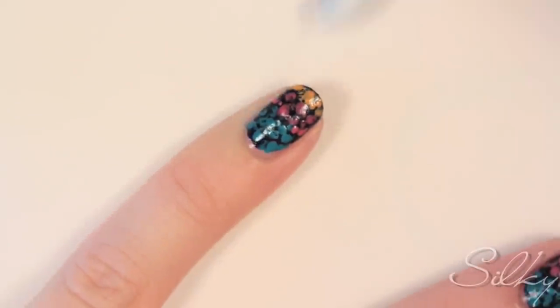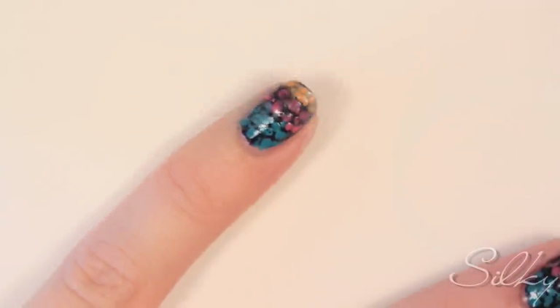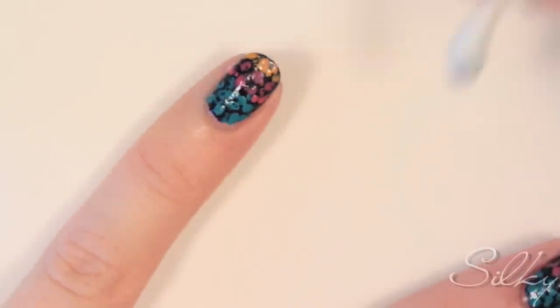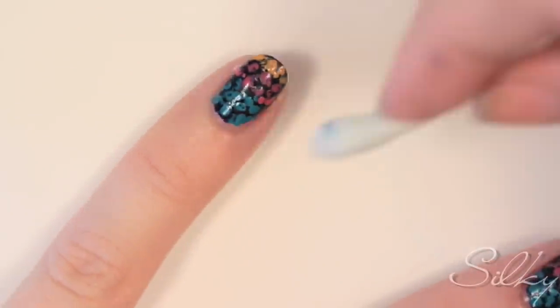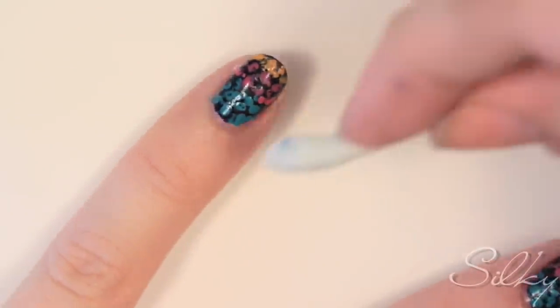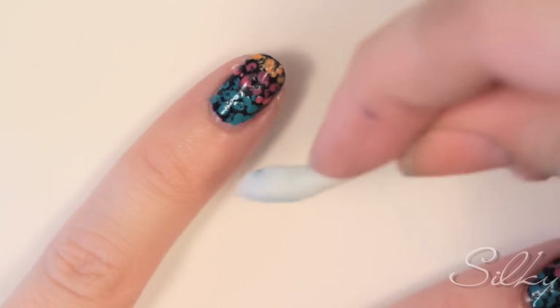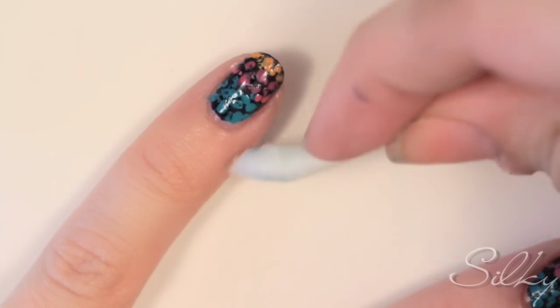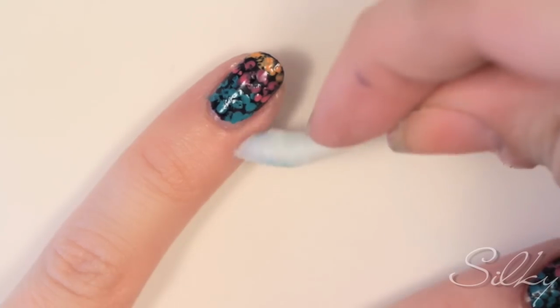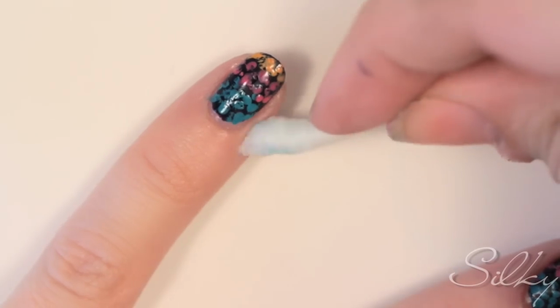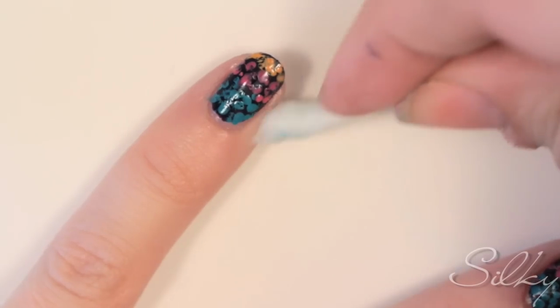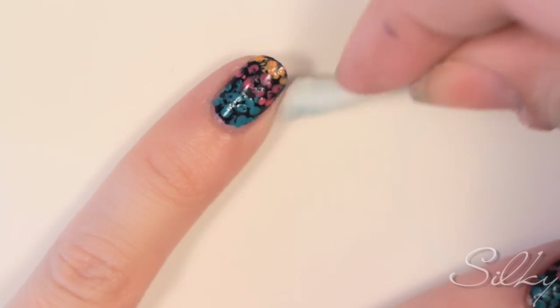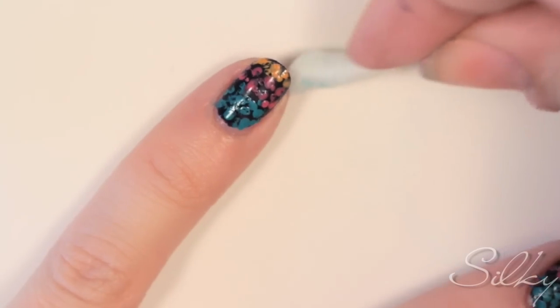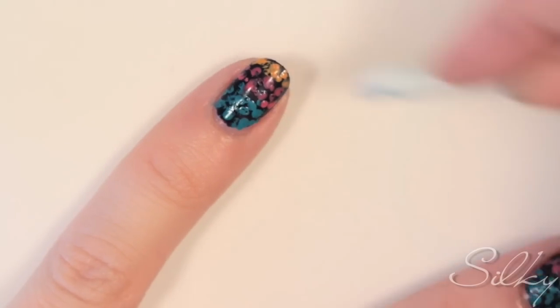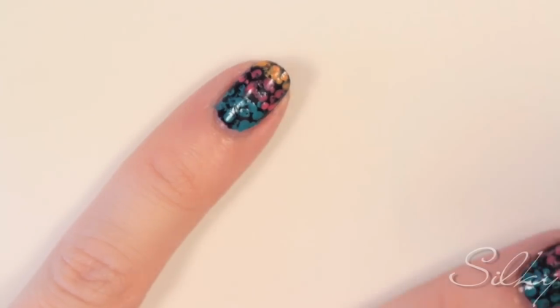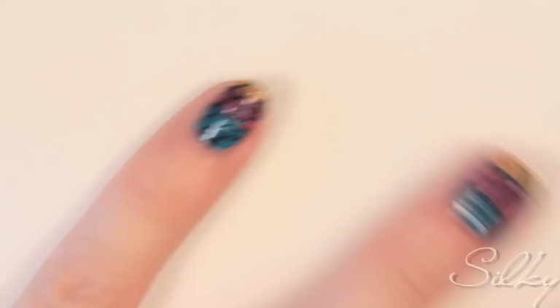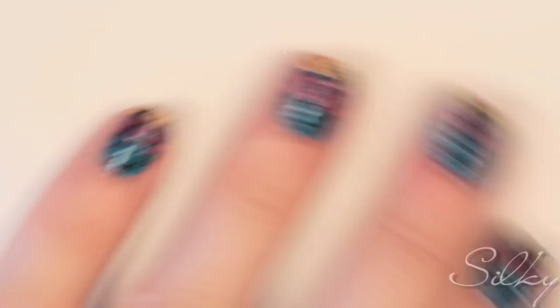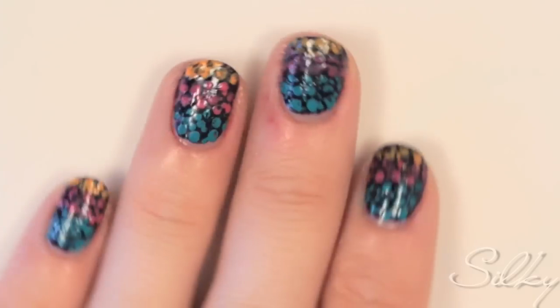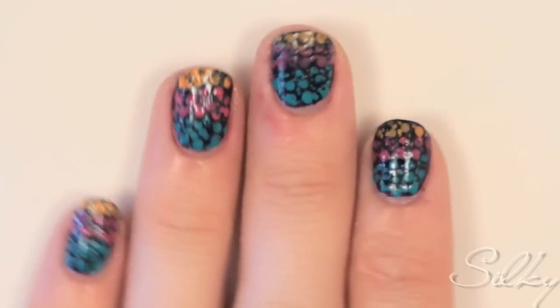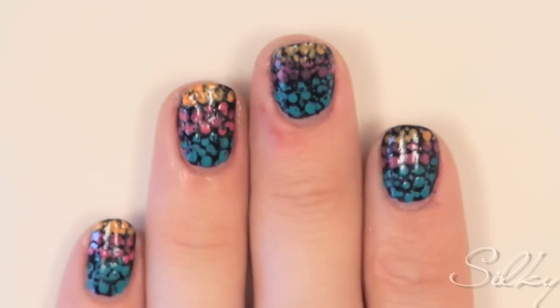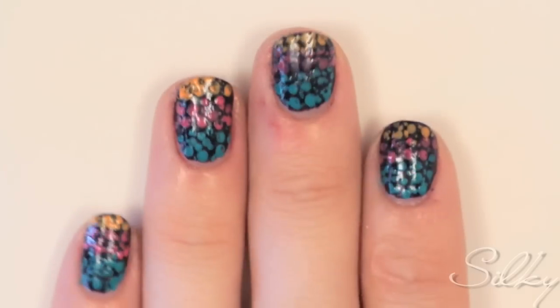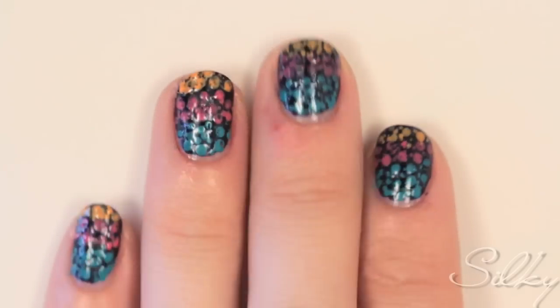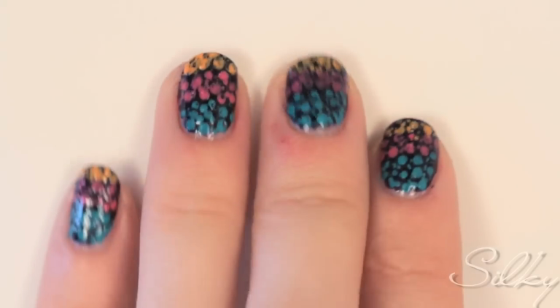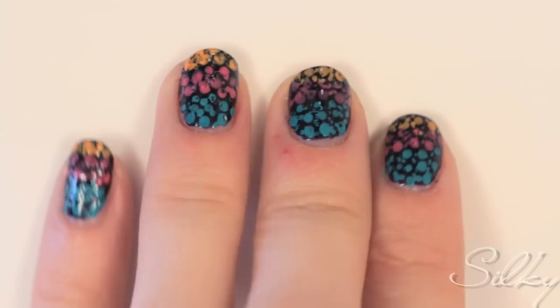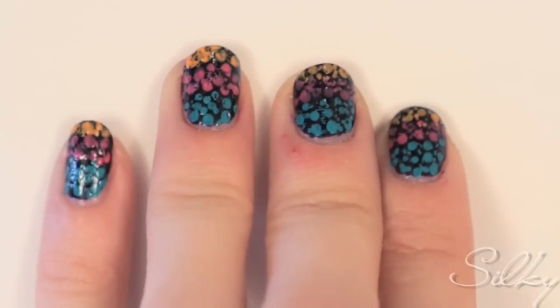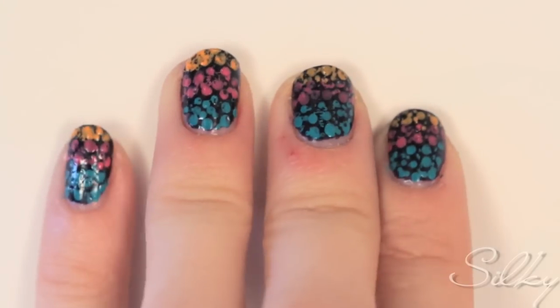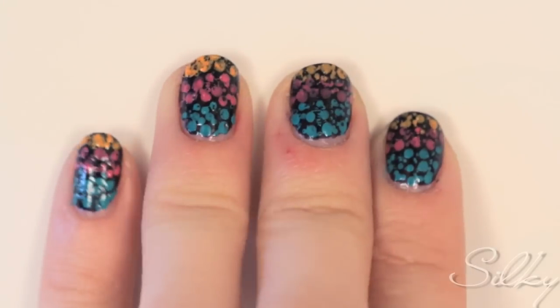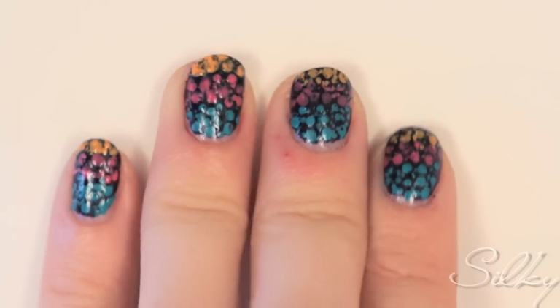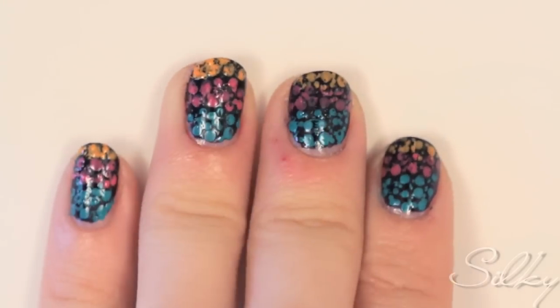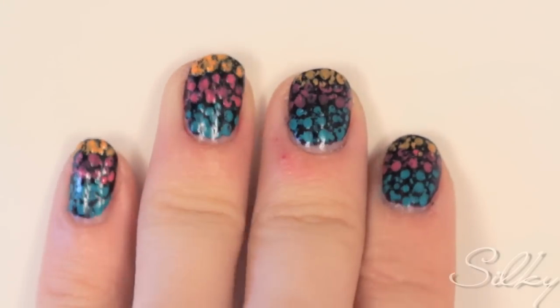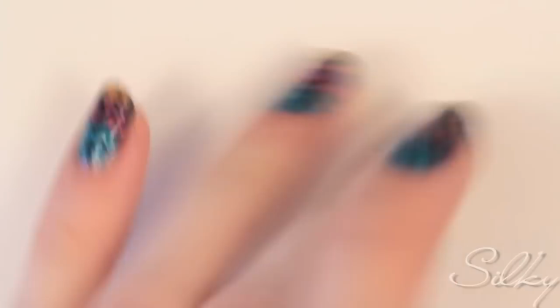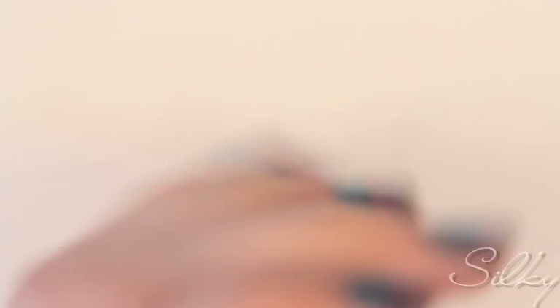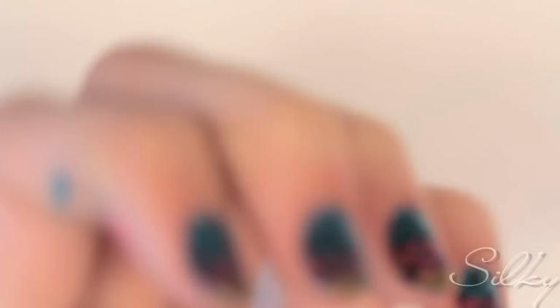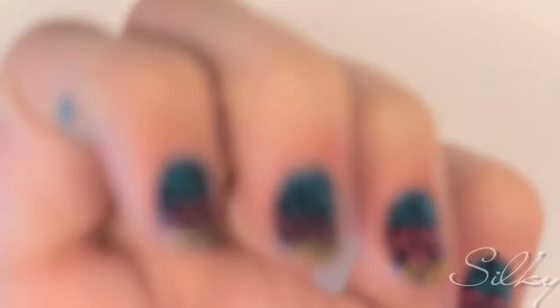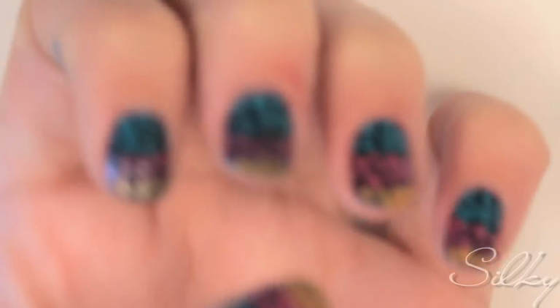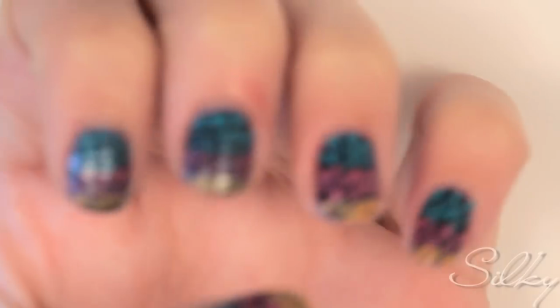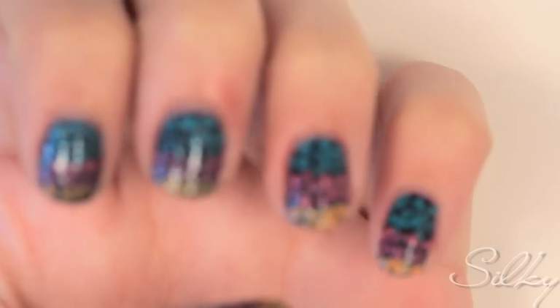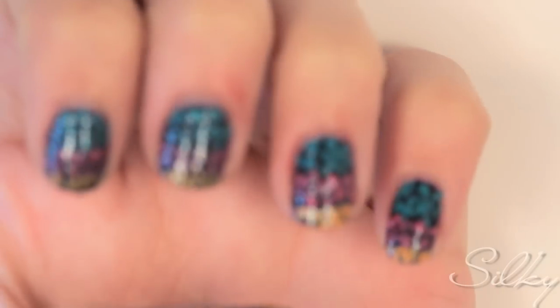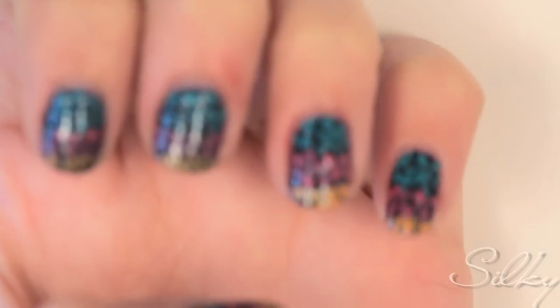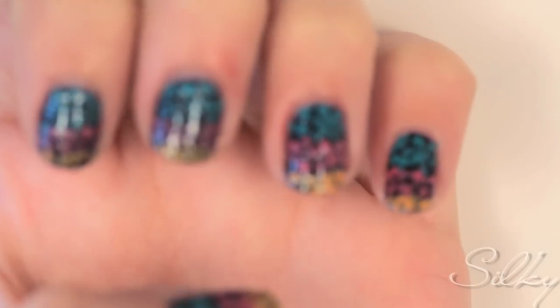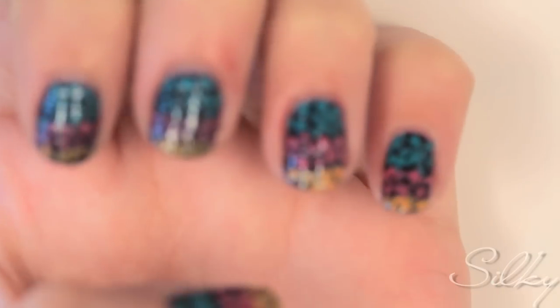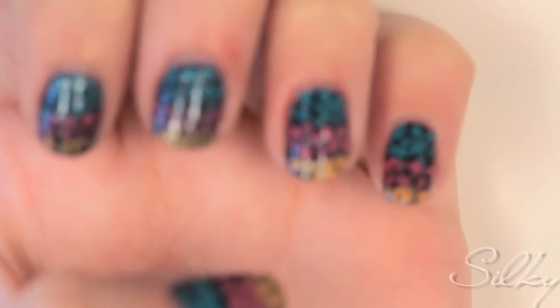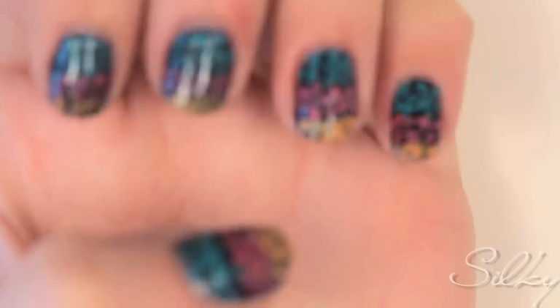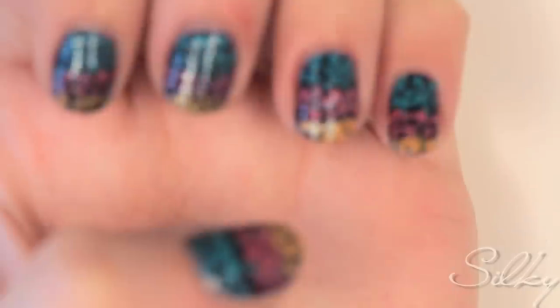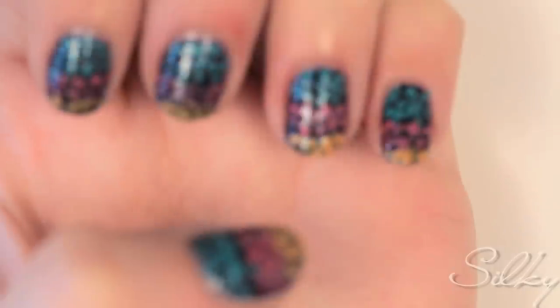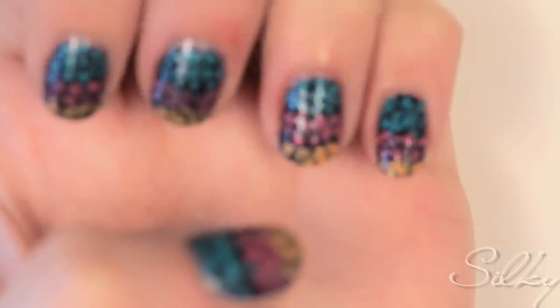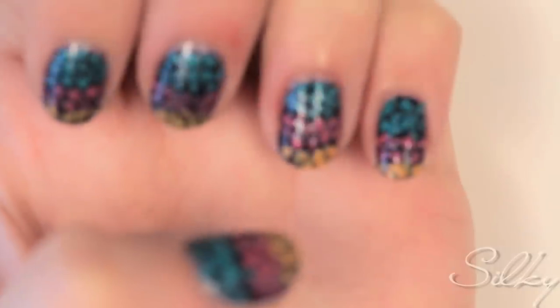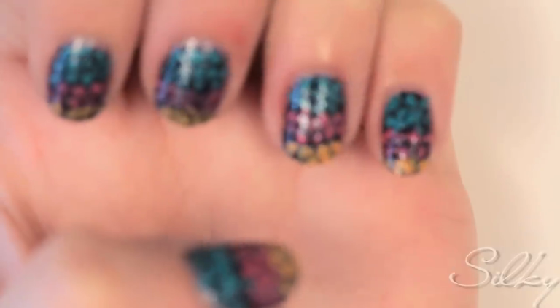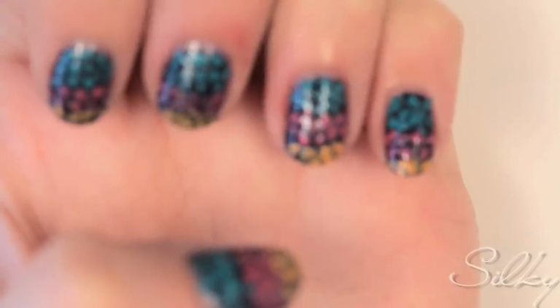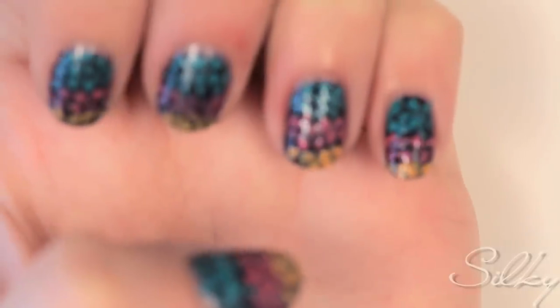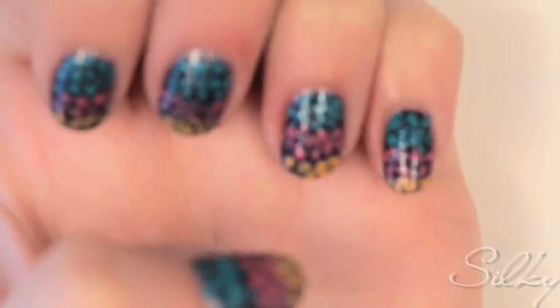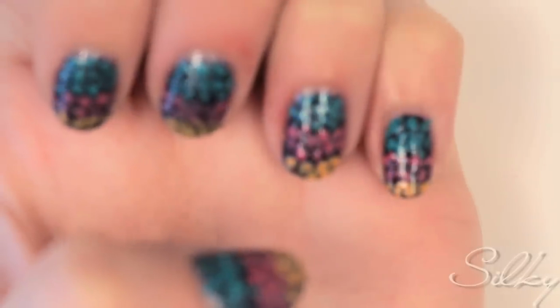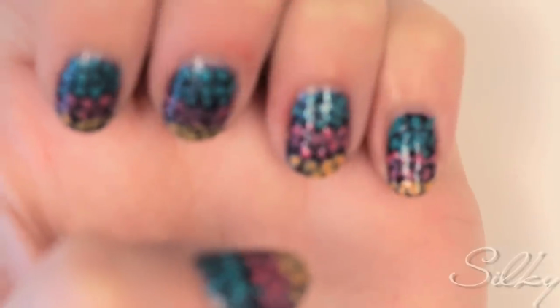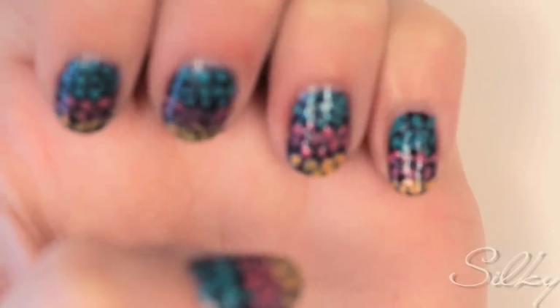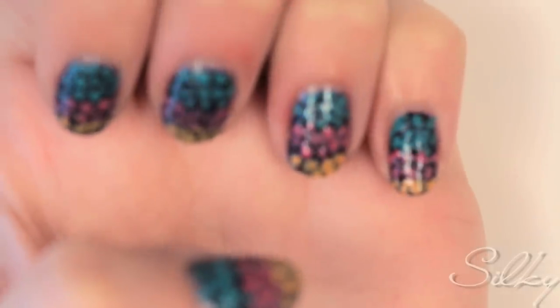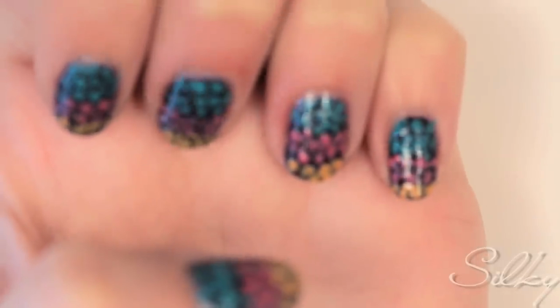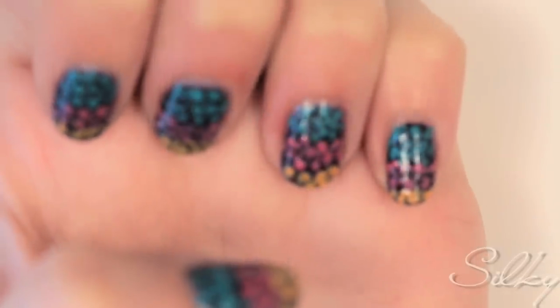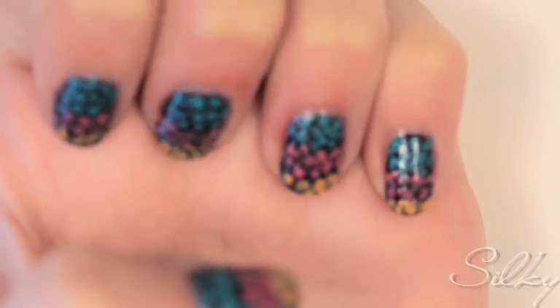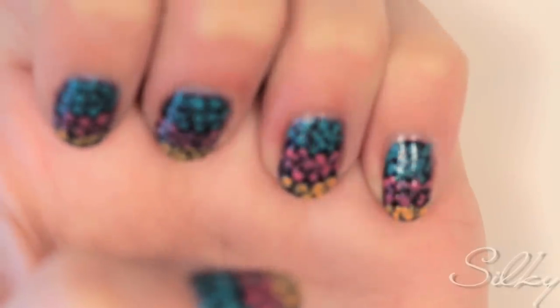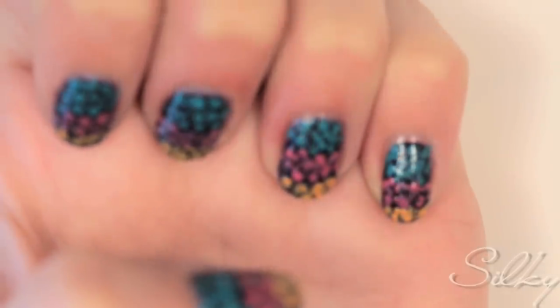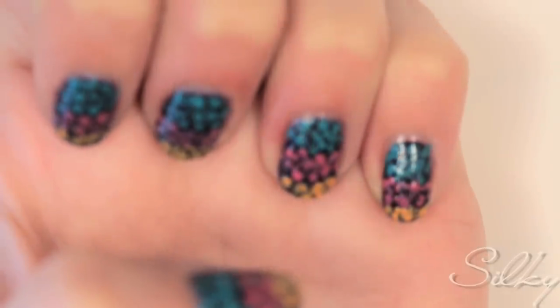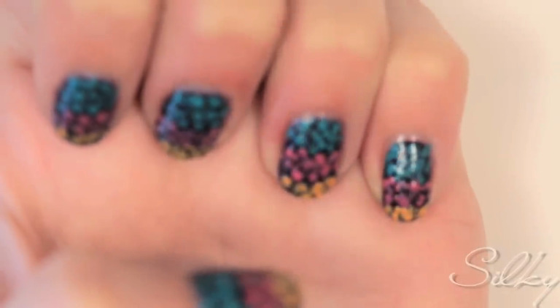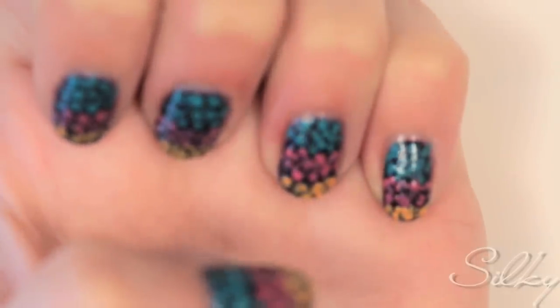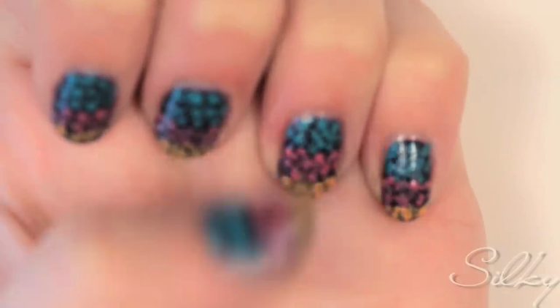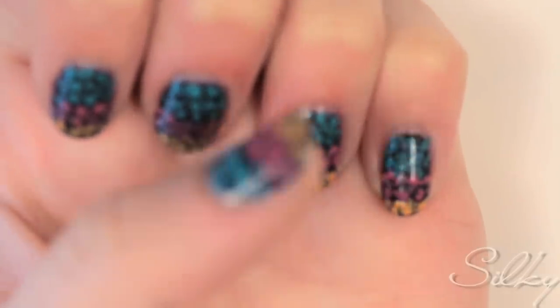Use a Q-tip and some acetone to clean up around your nails to give it that nice, finished, polished, salon look.